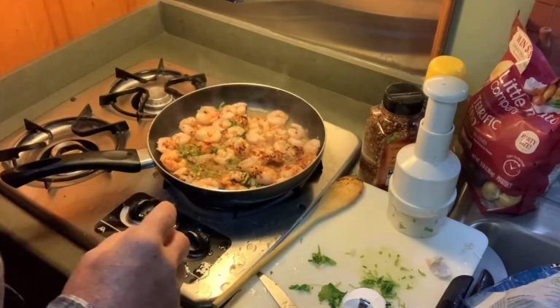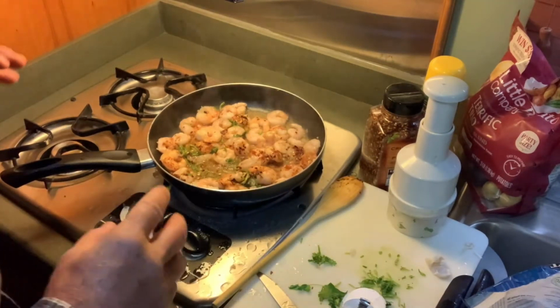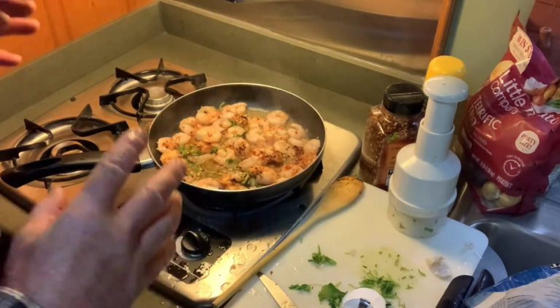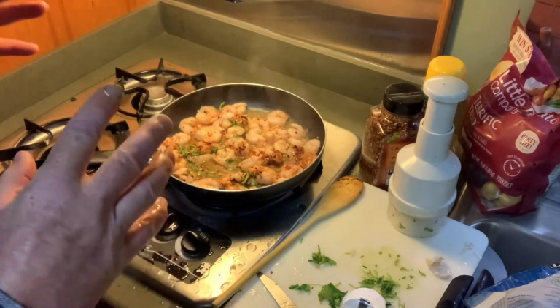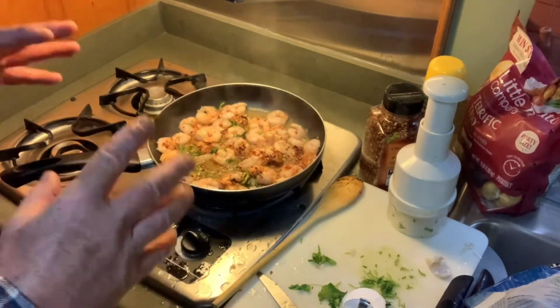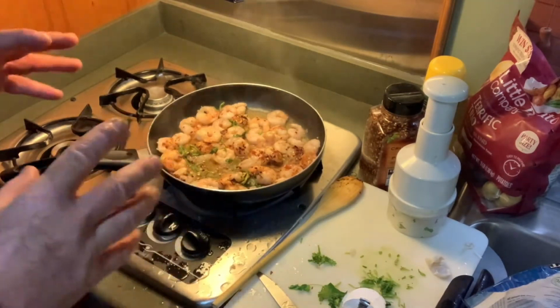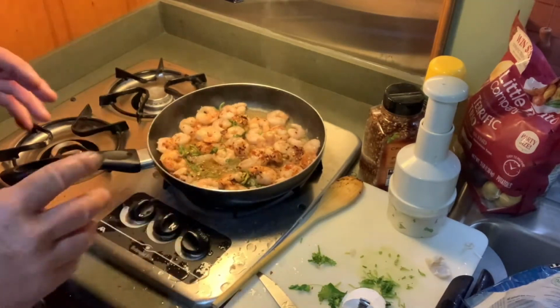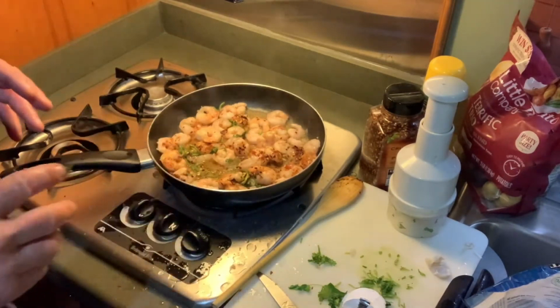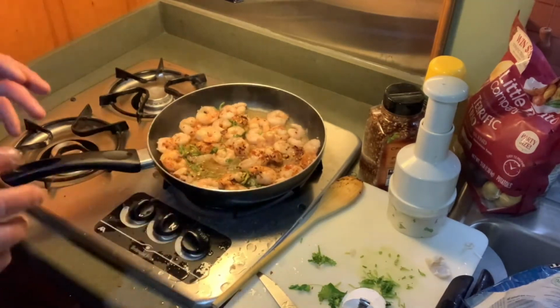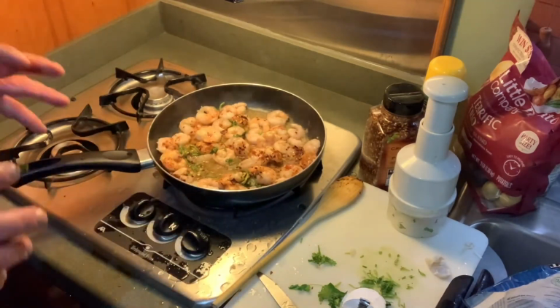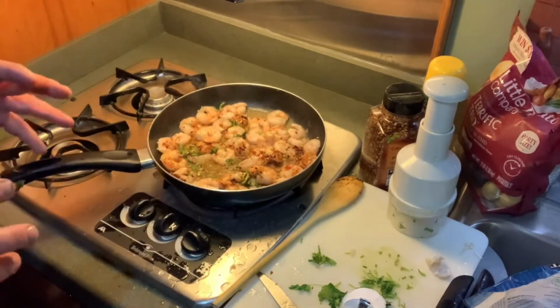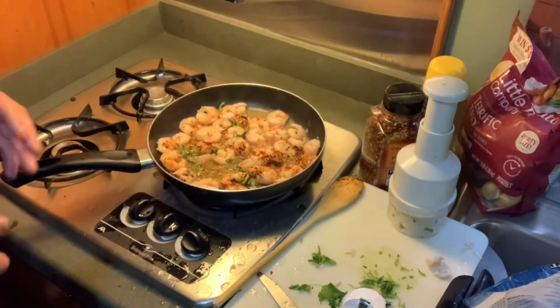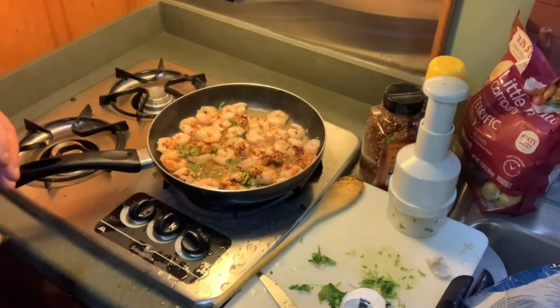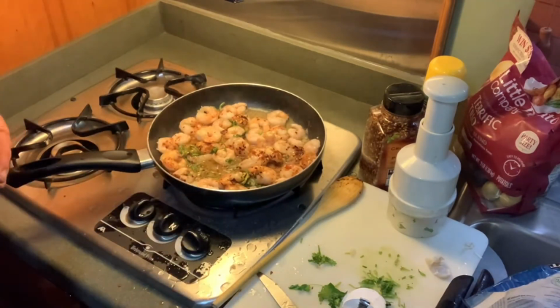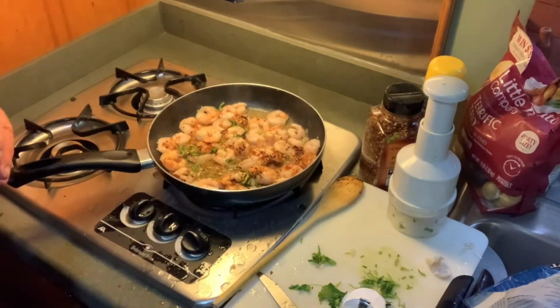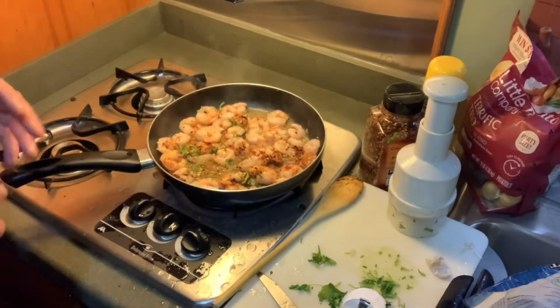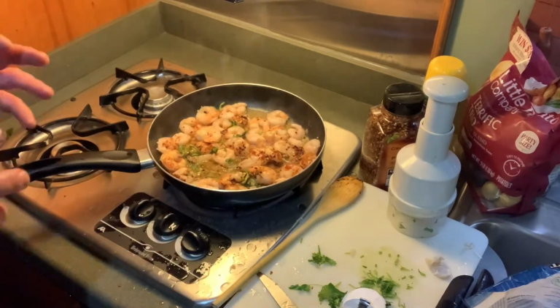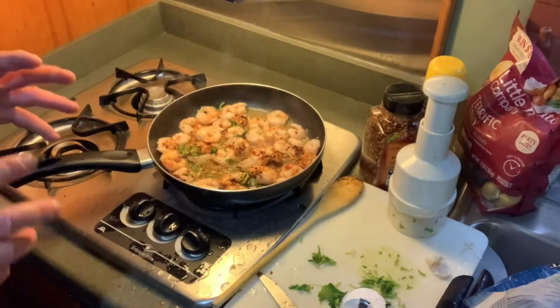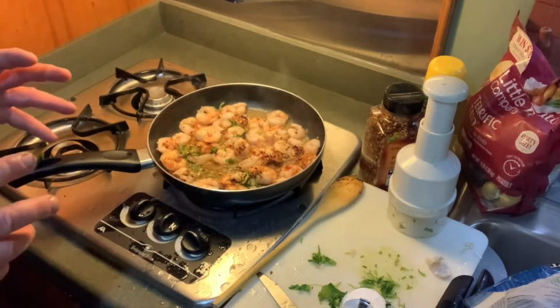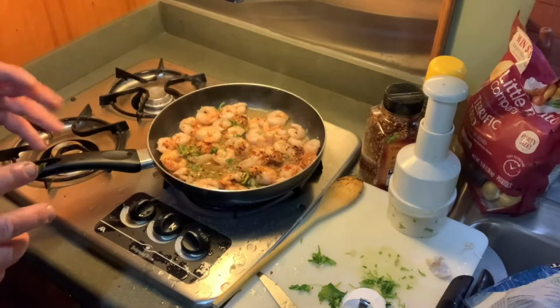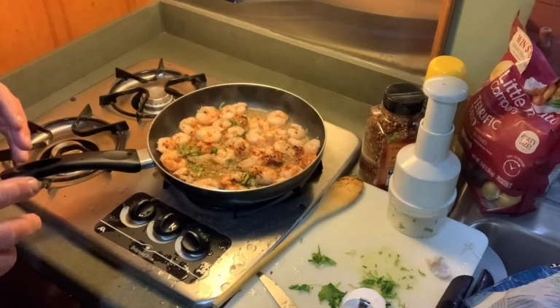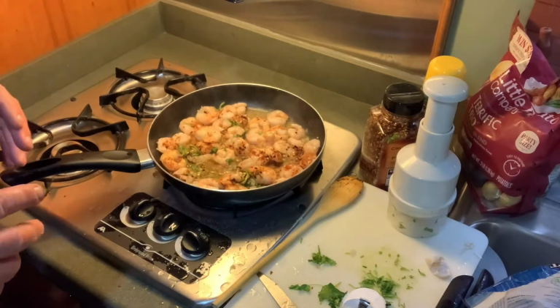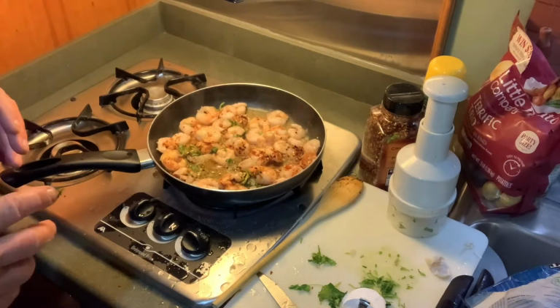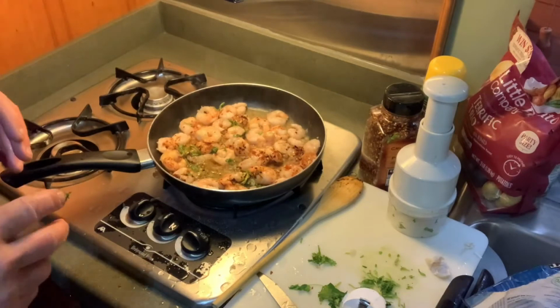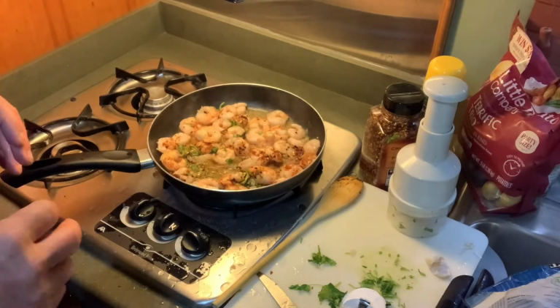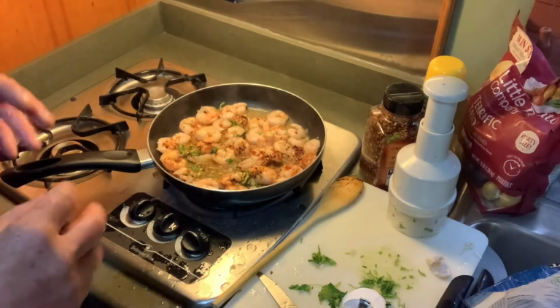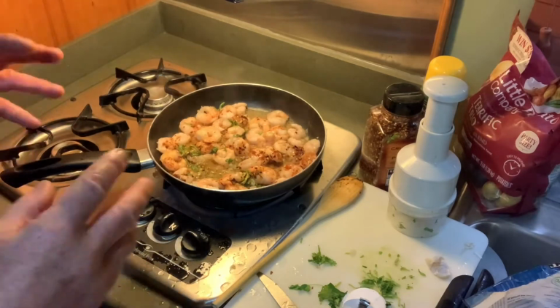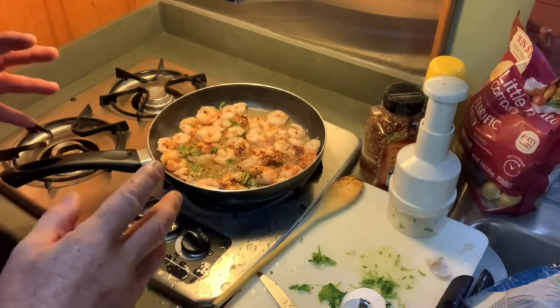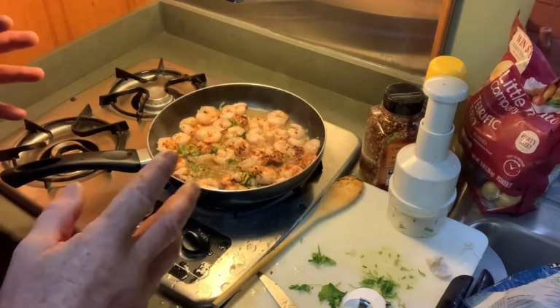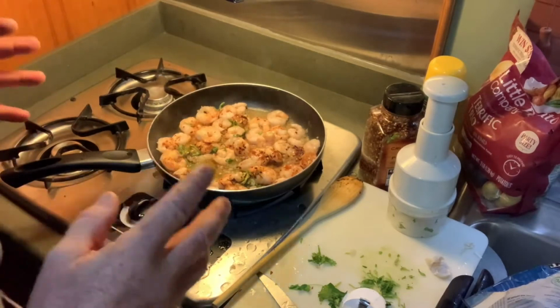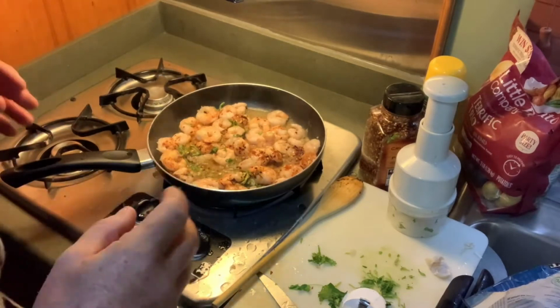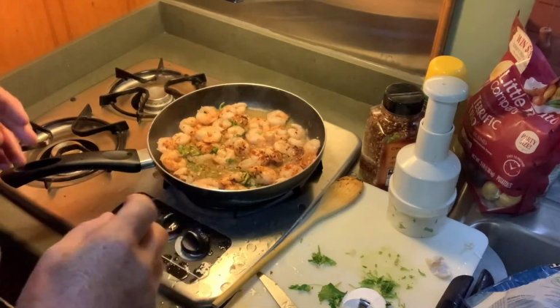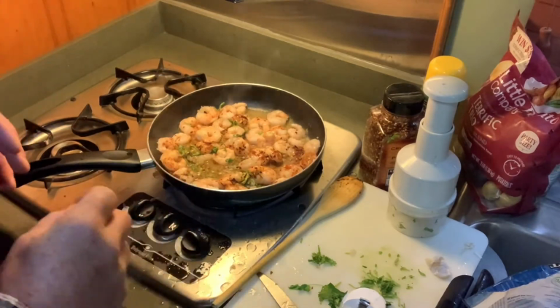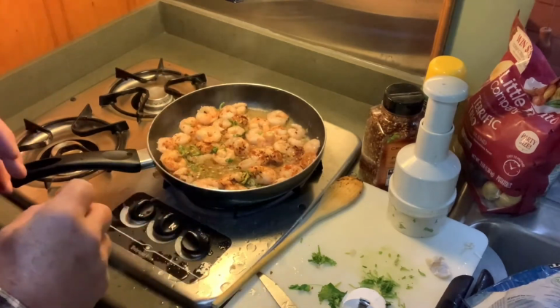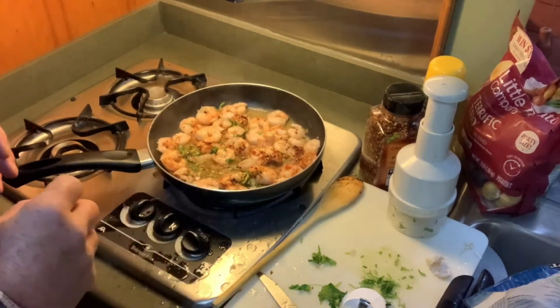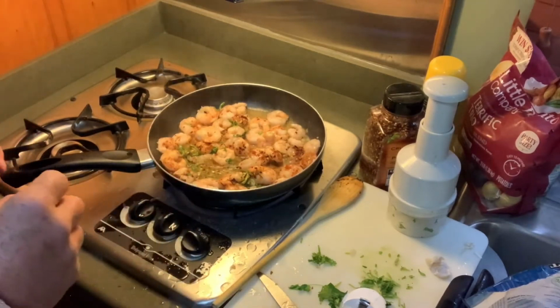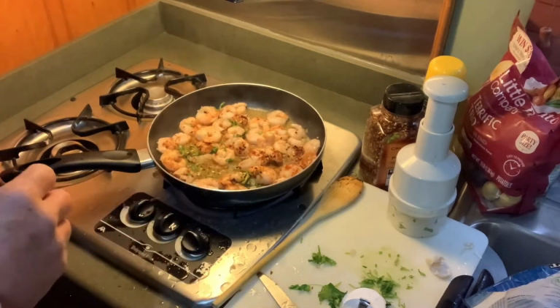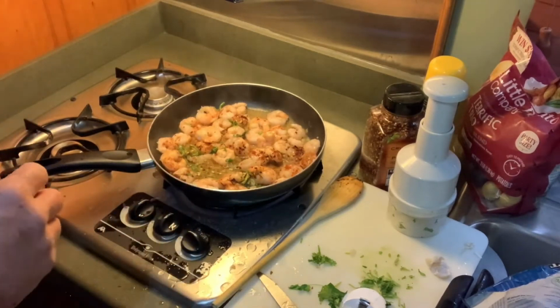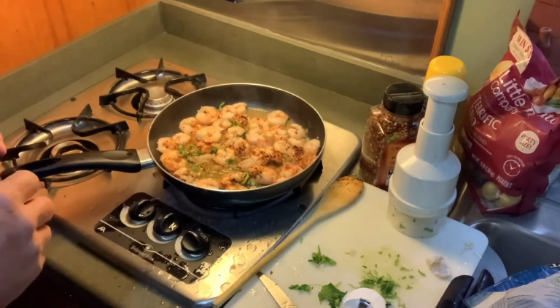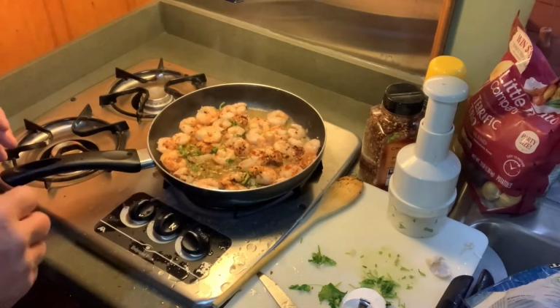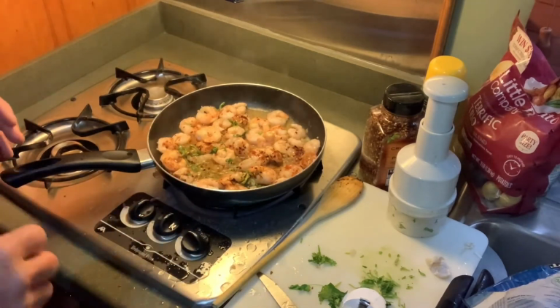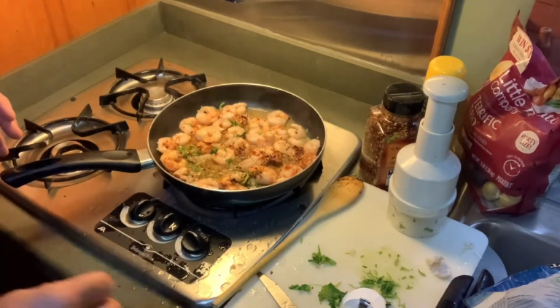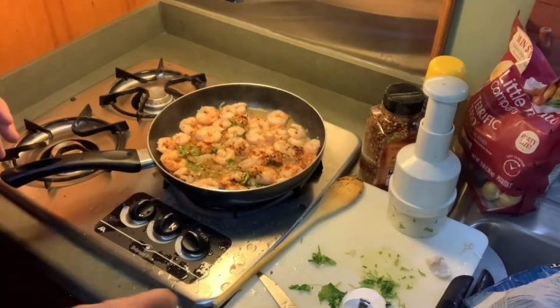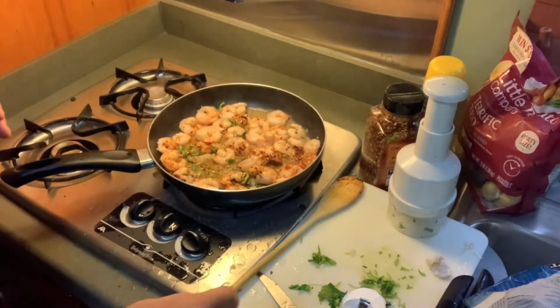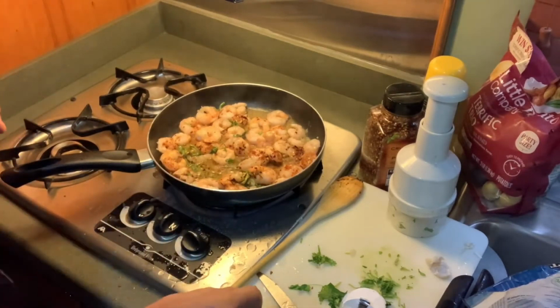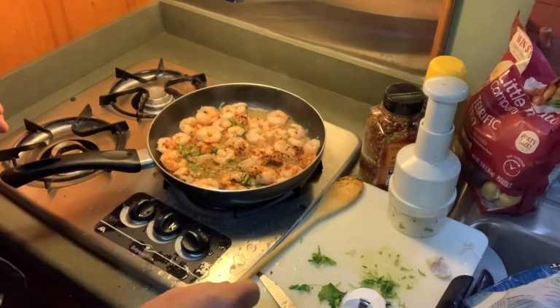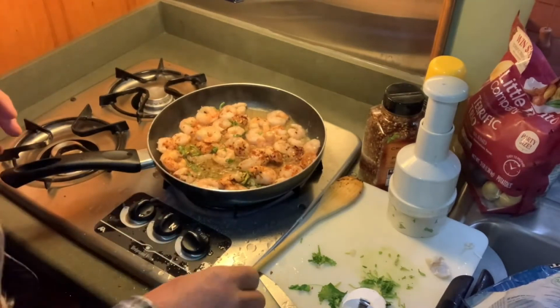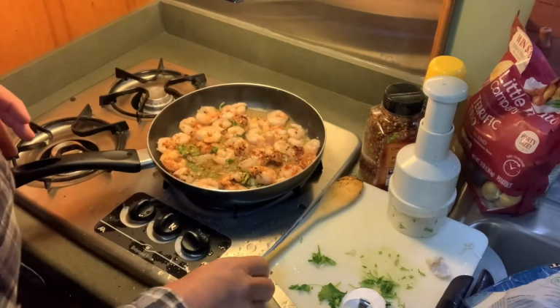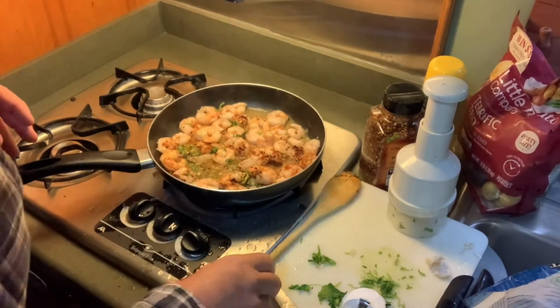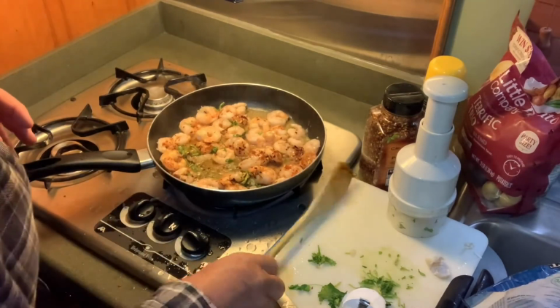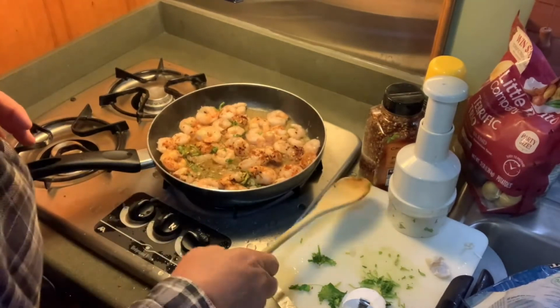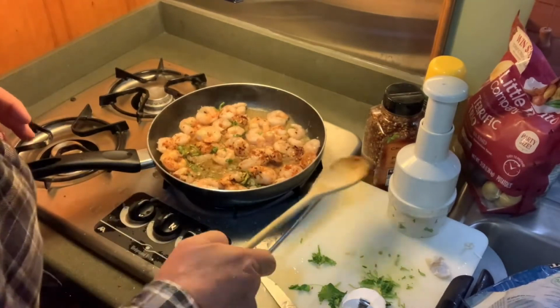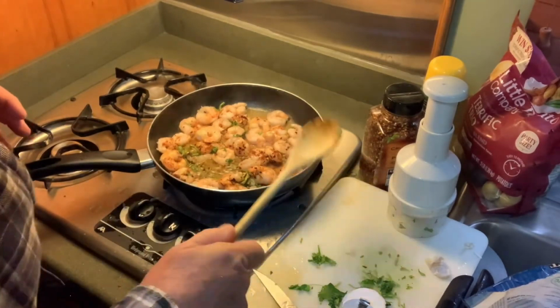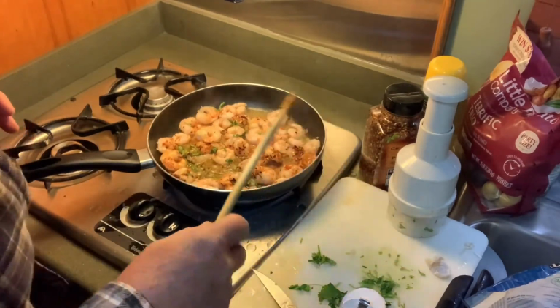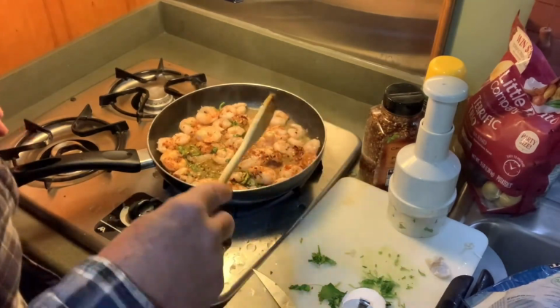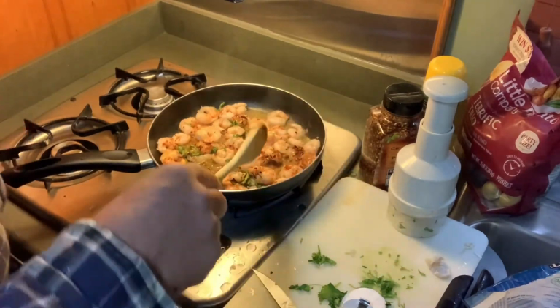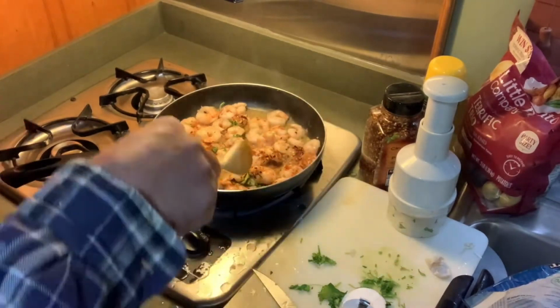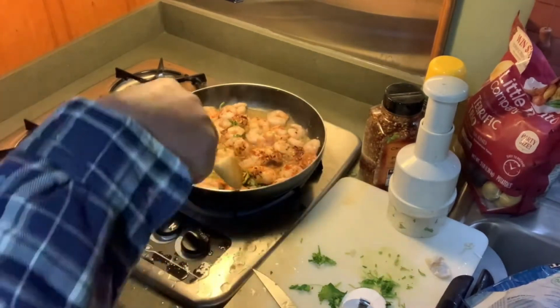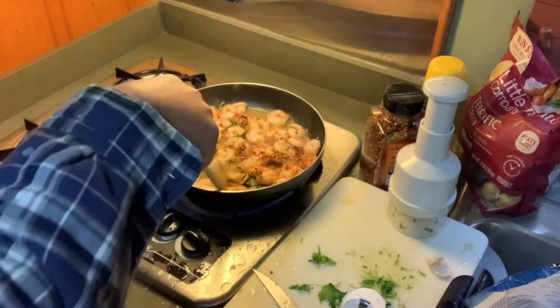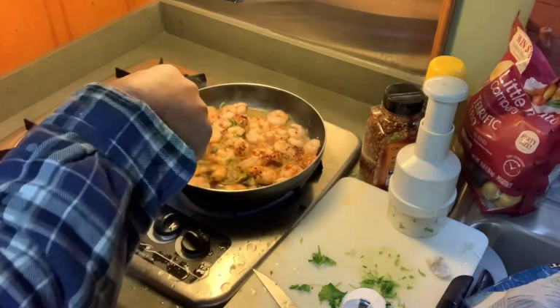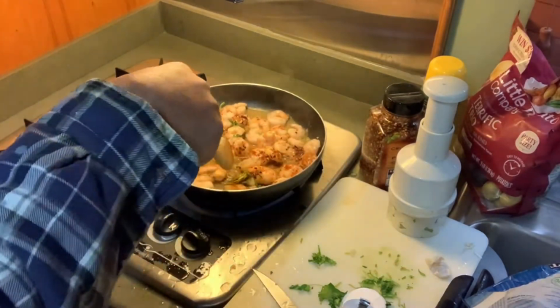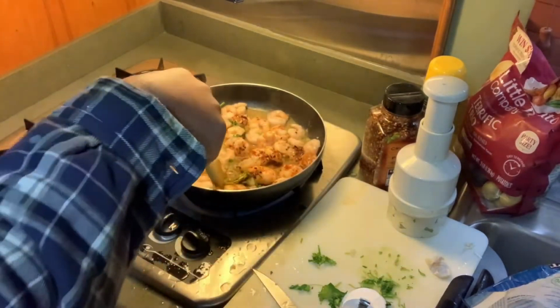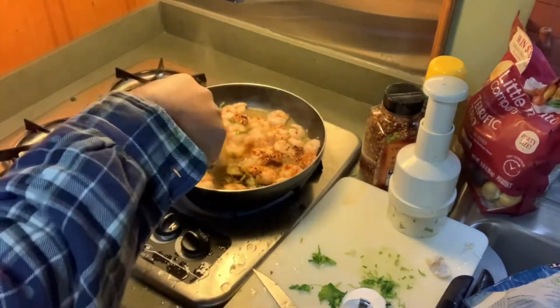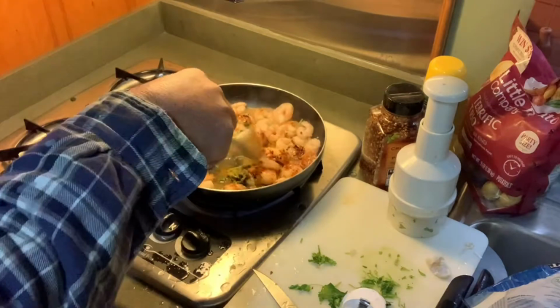So what we're going to do is cook this and then we're going to chill them — put them in a bag or a container and chill them. And then we're going to make some micheladas later.